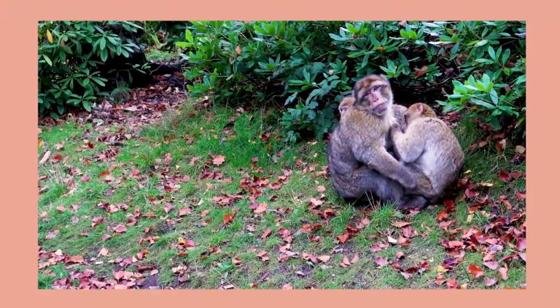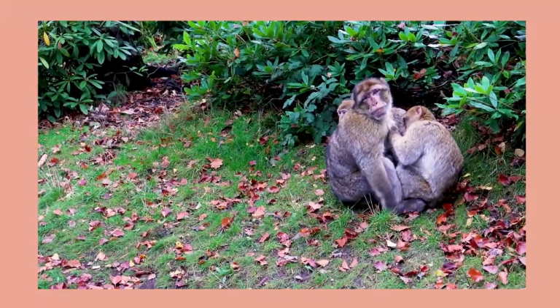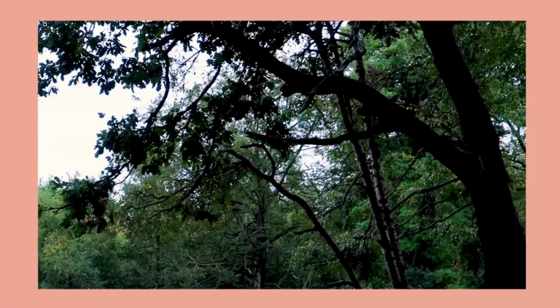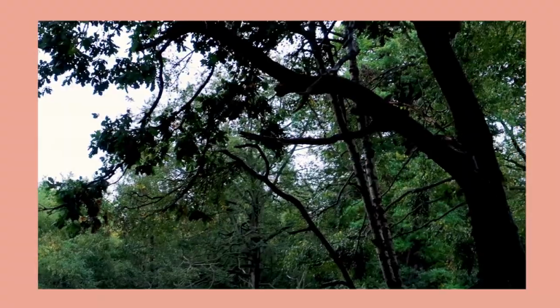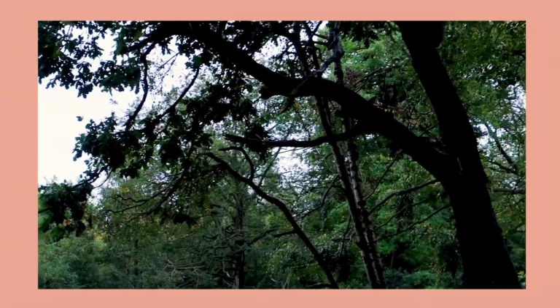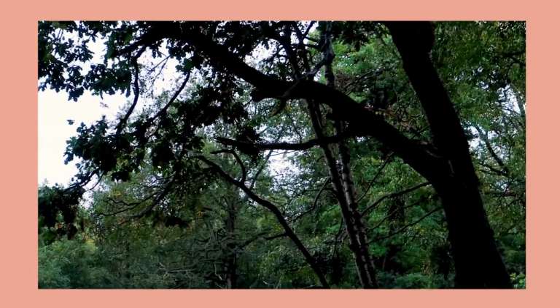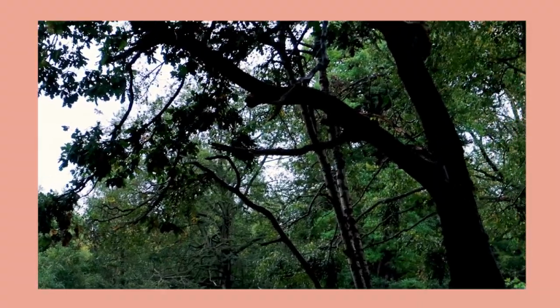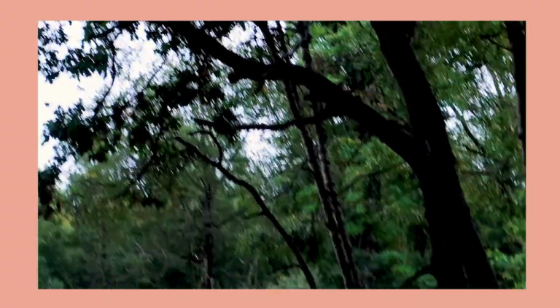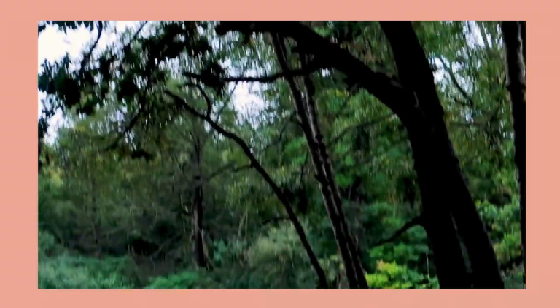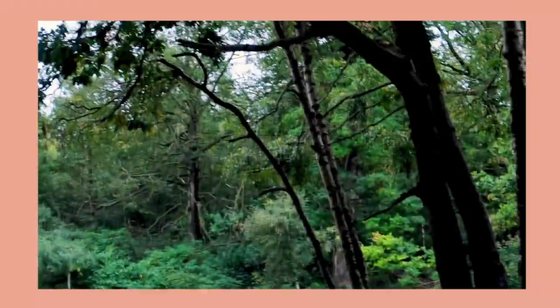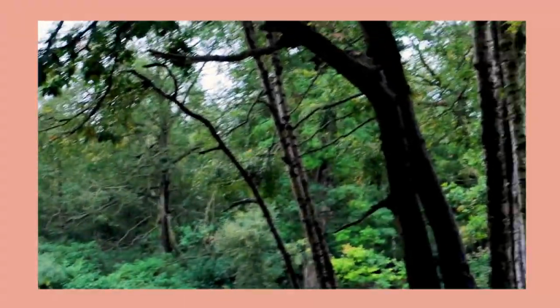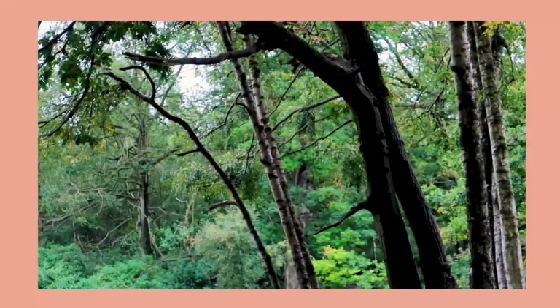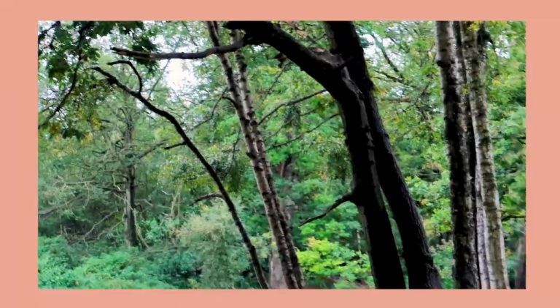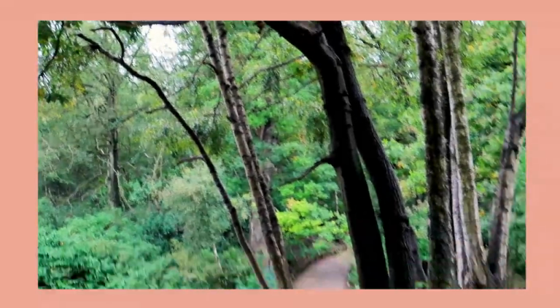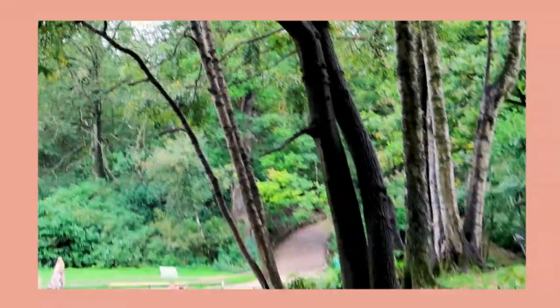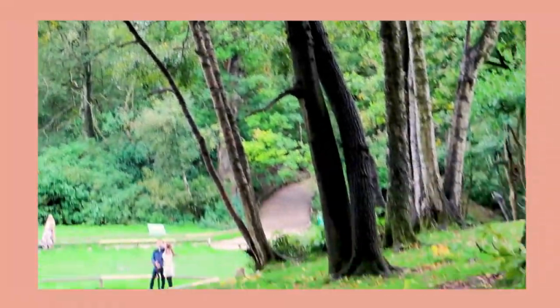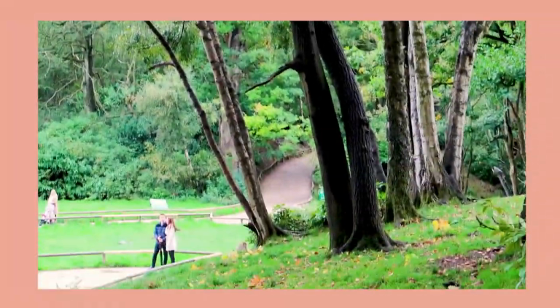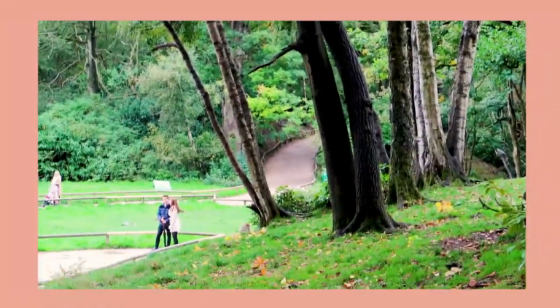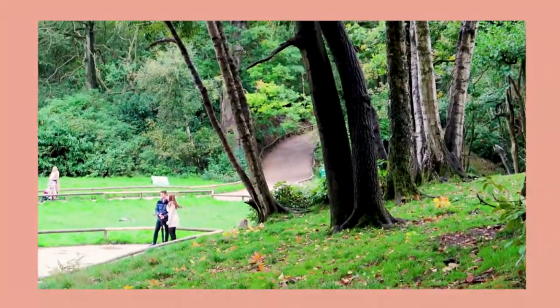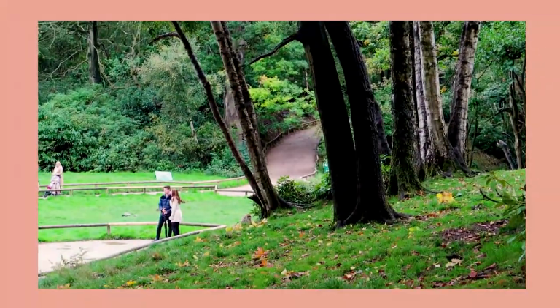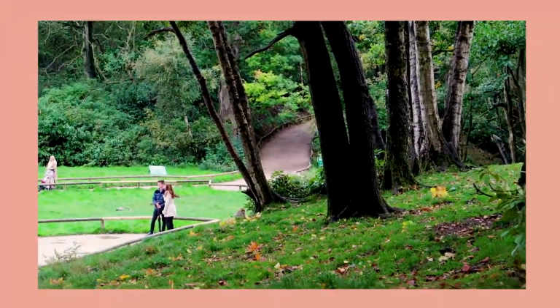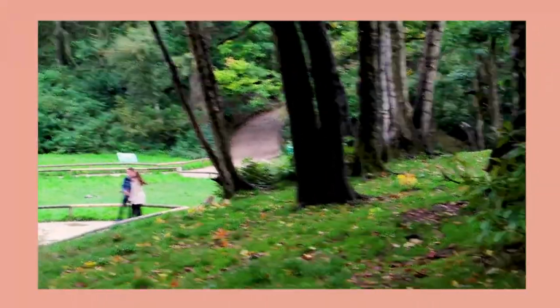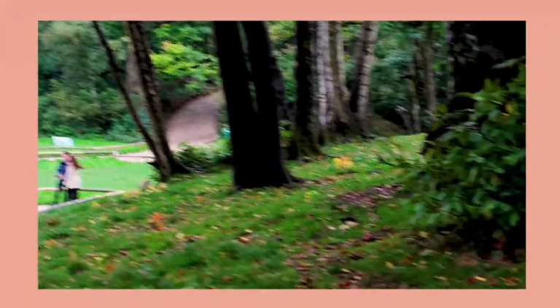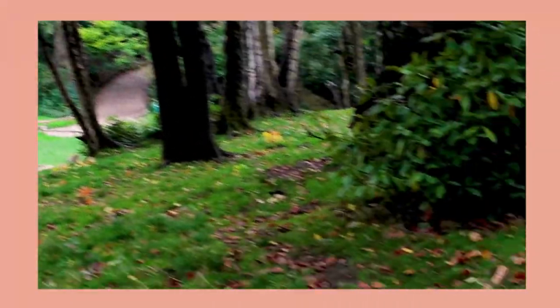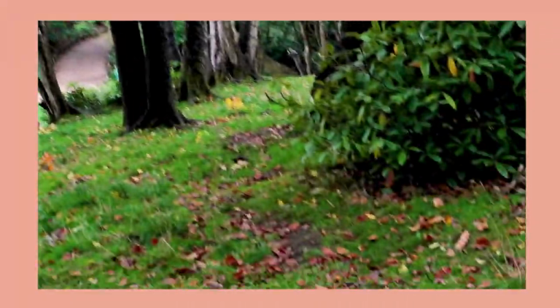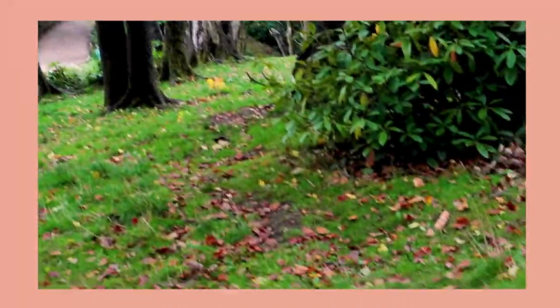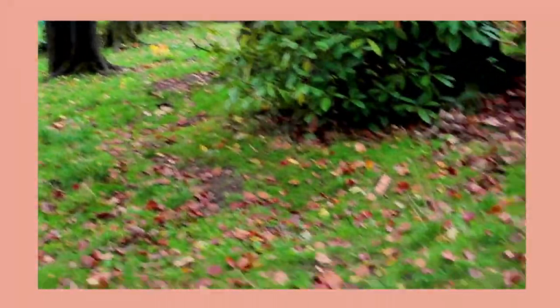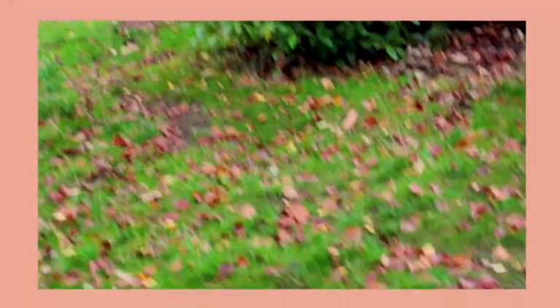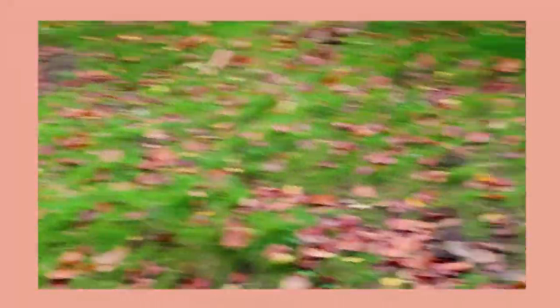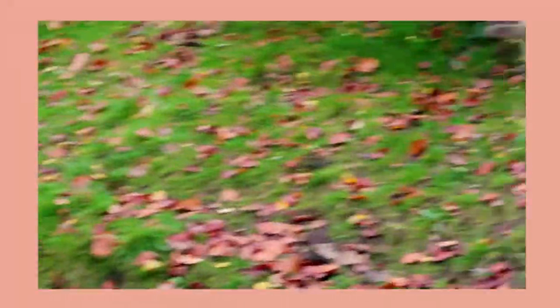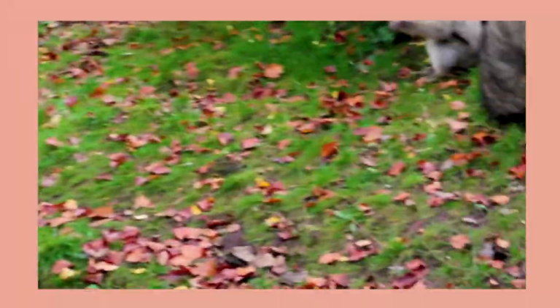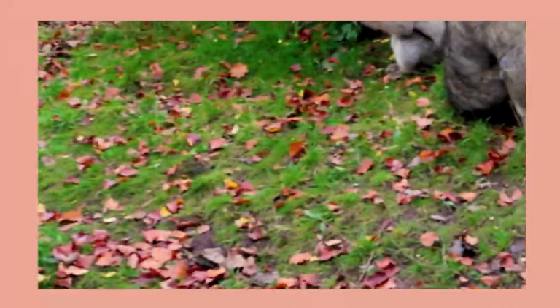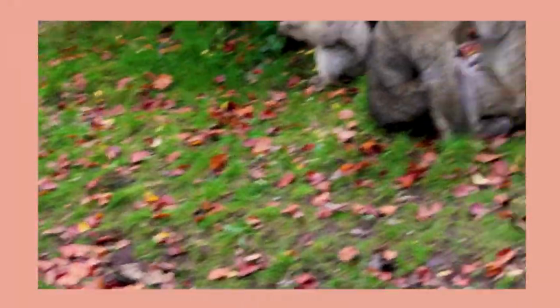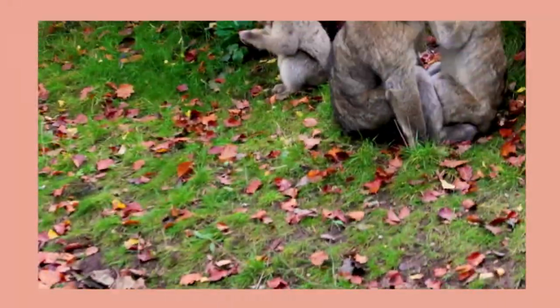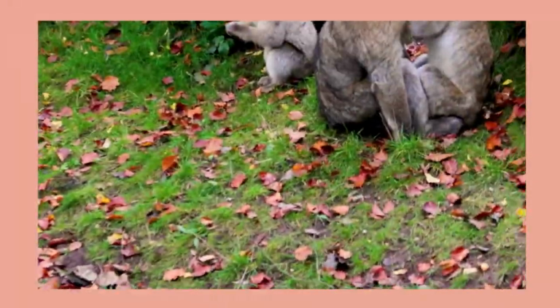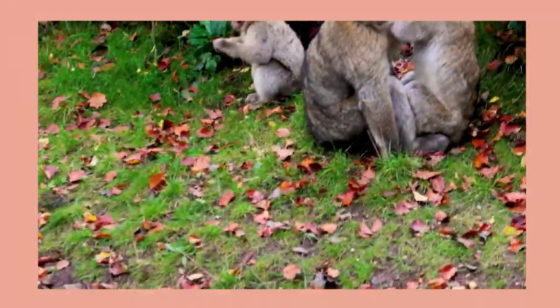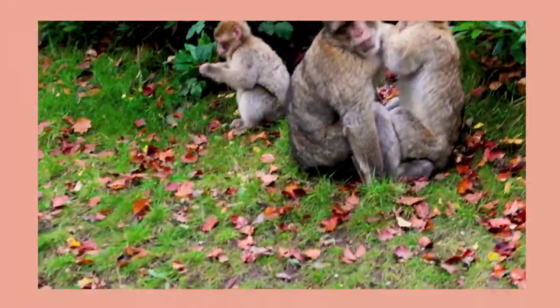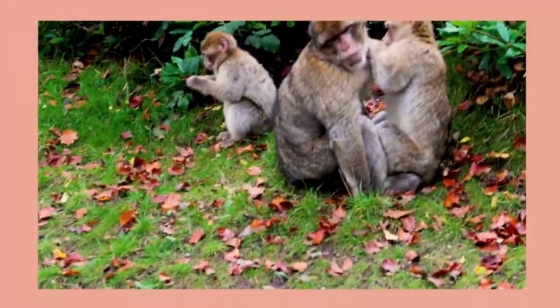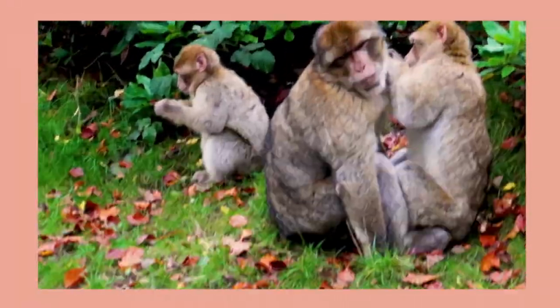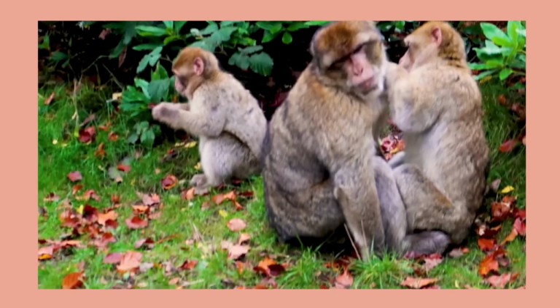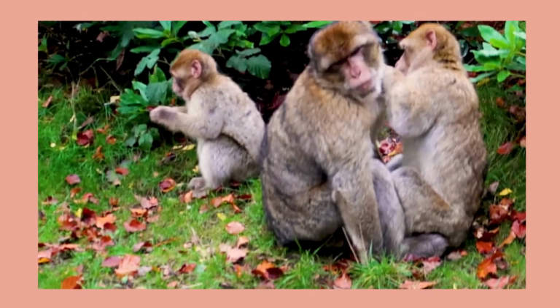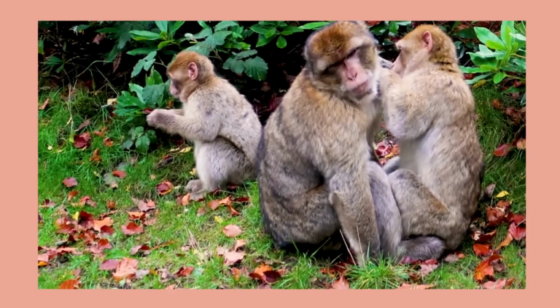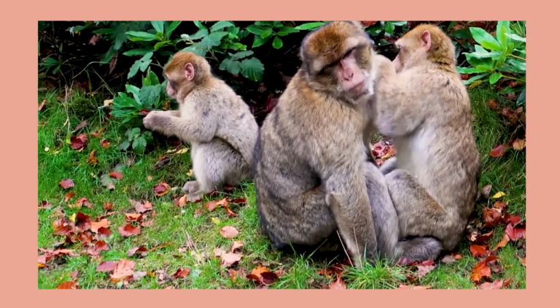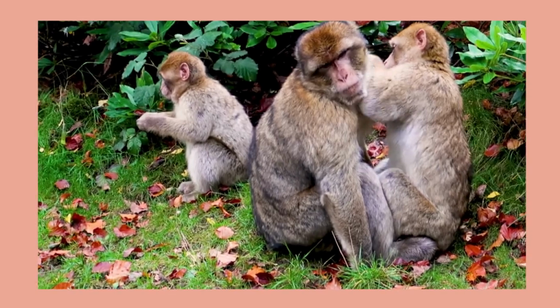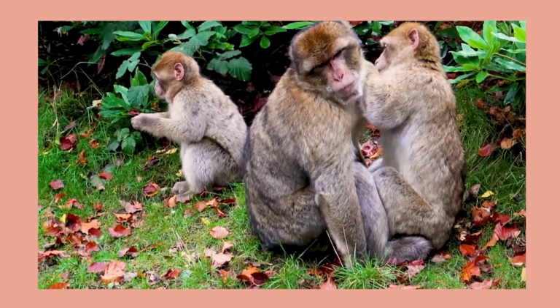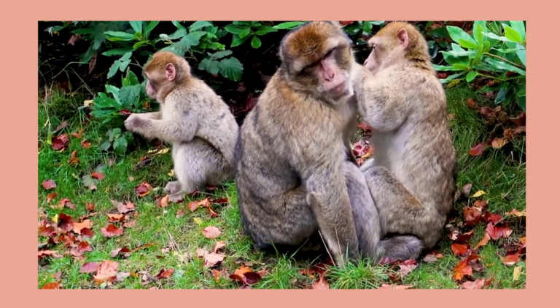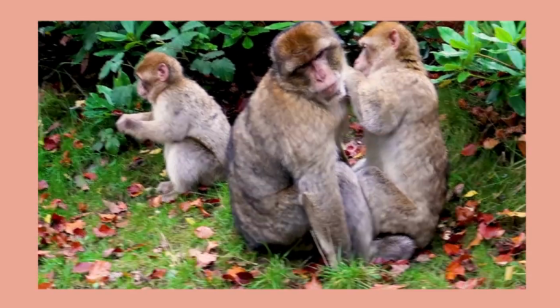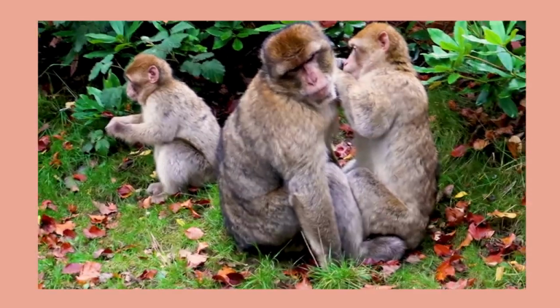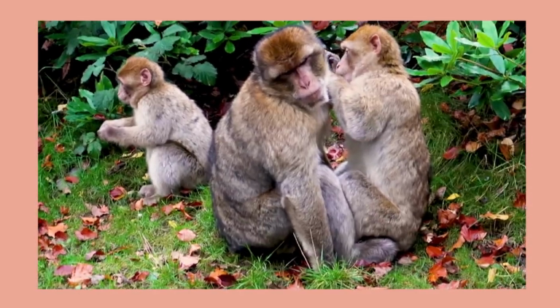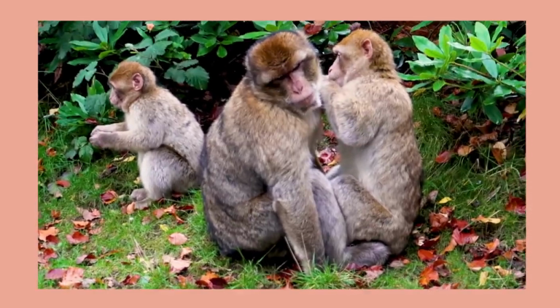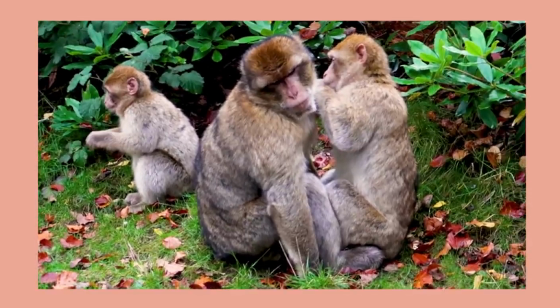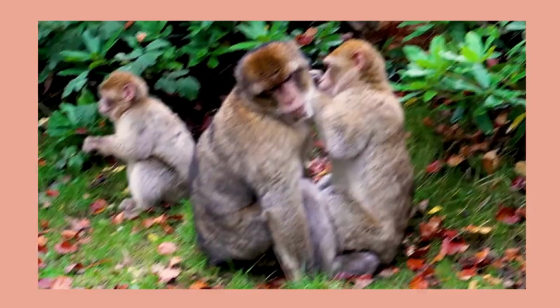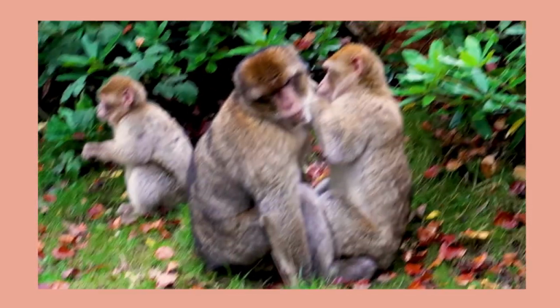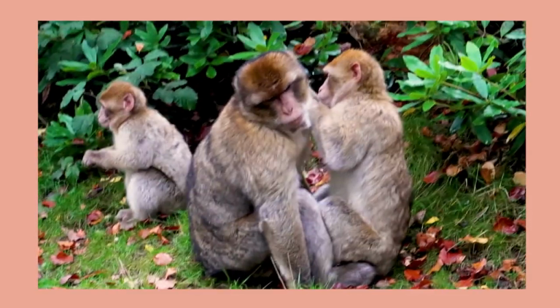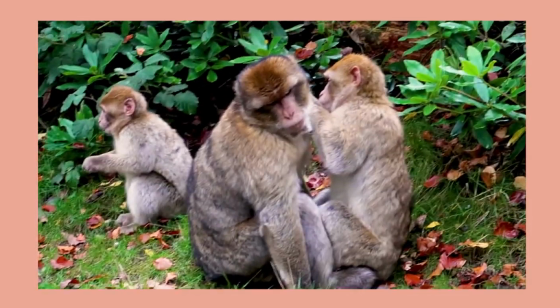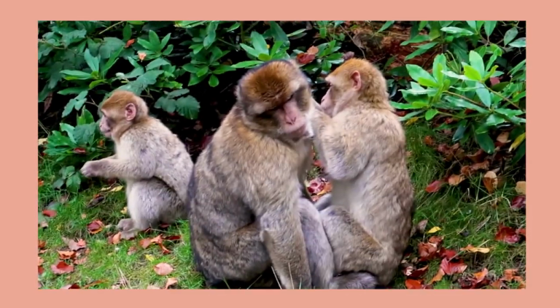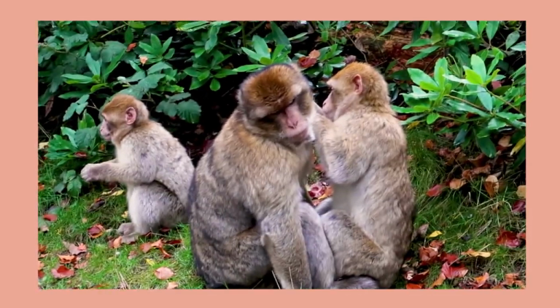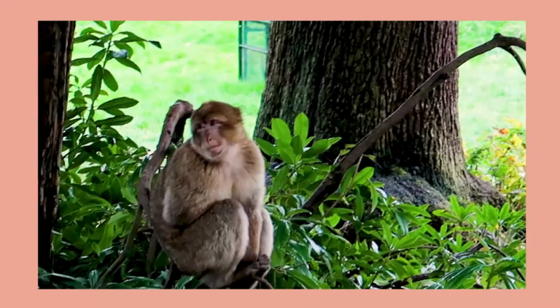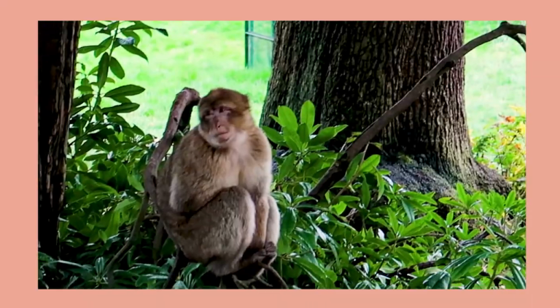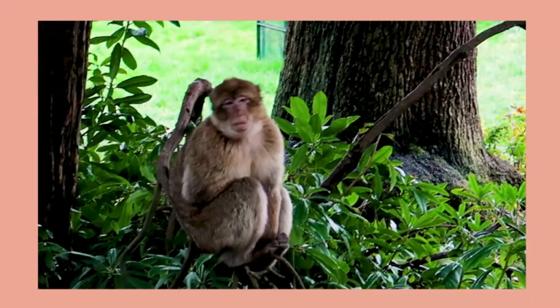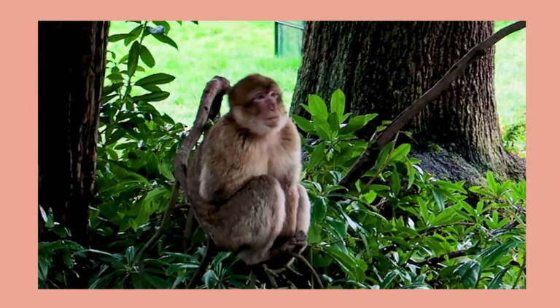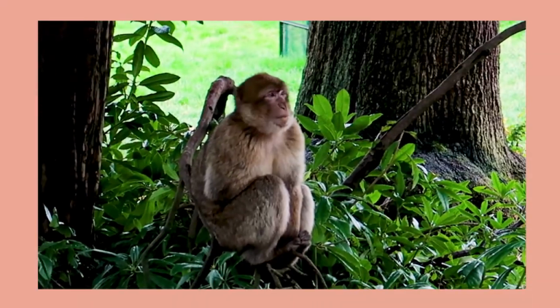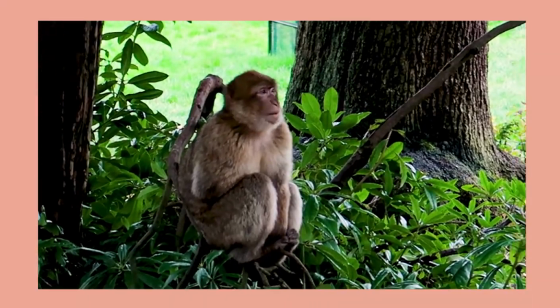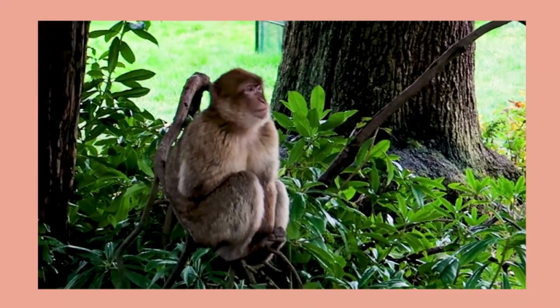There's so much going on all at once — it's like nature drama. Freaking adorable.